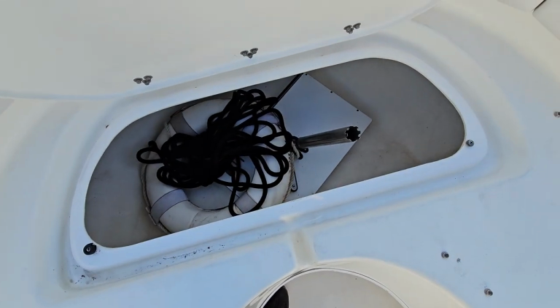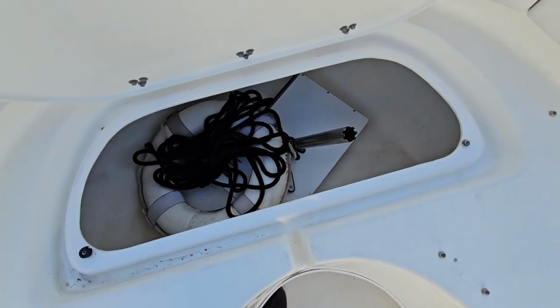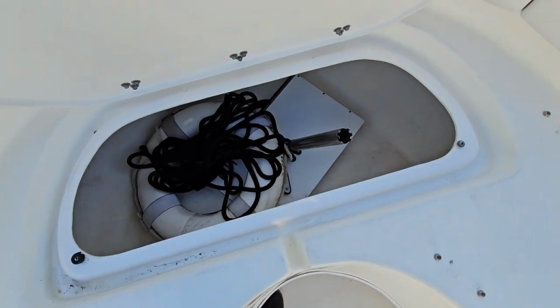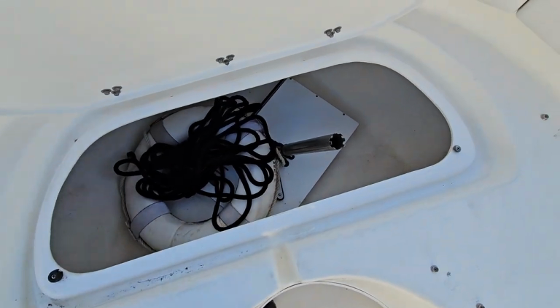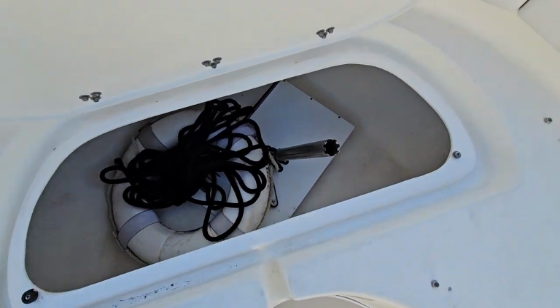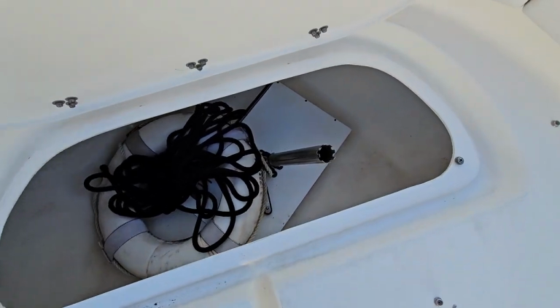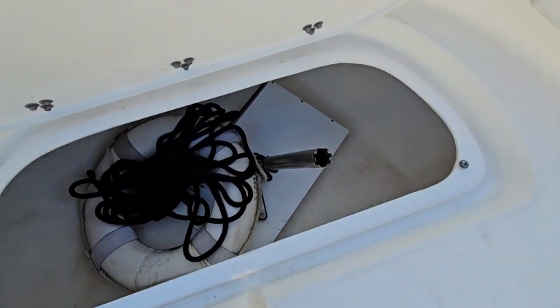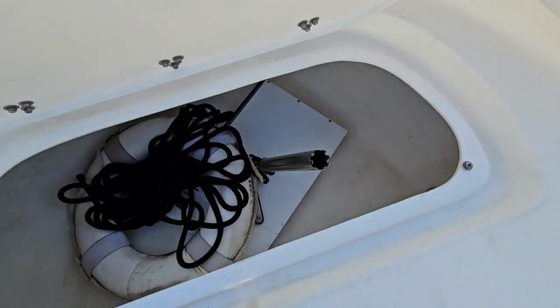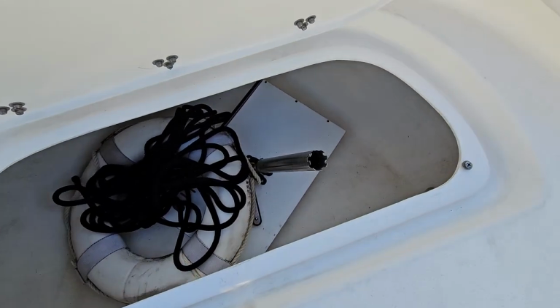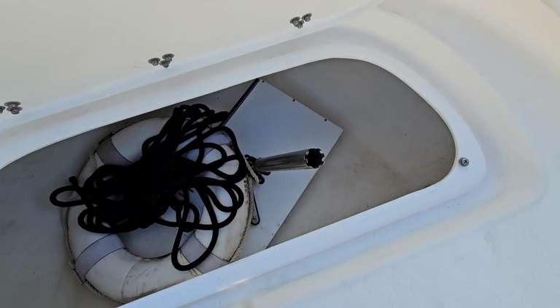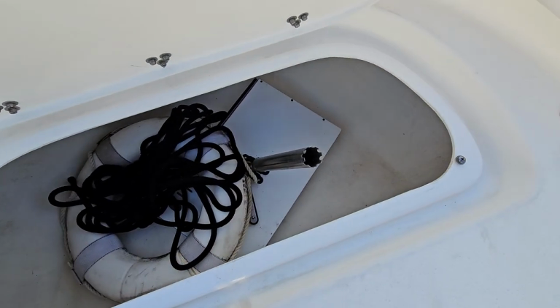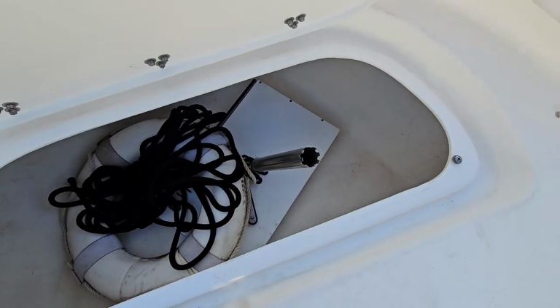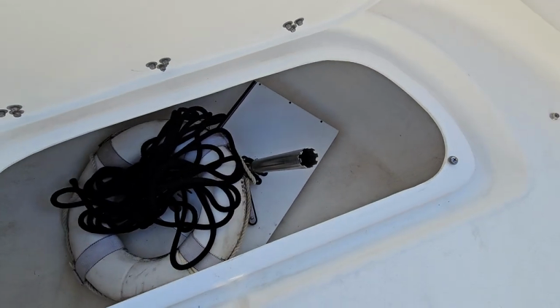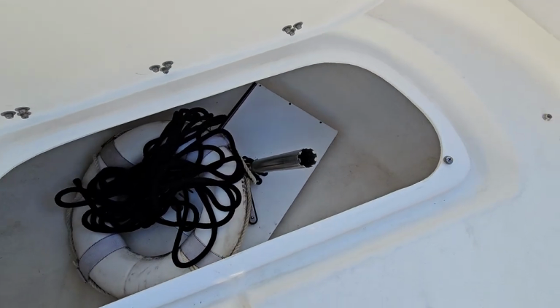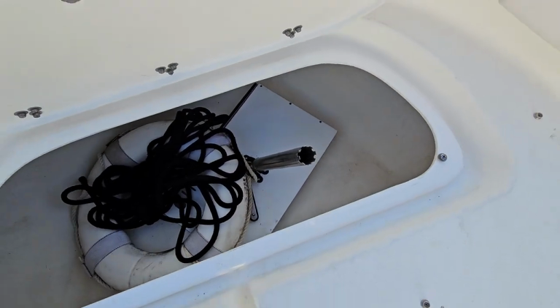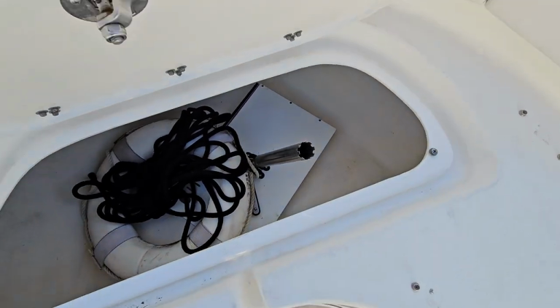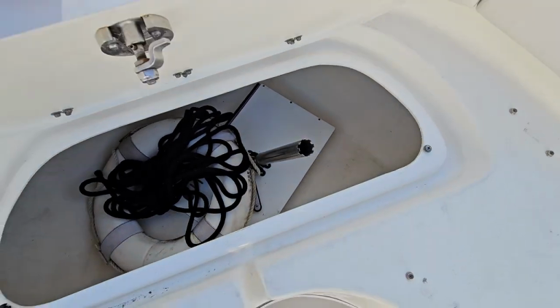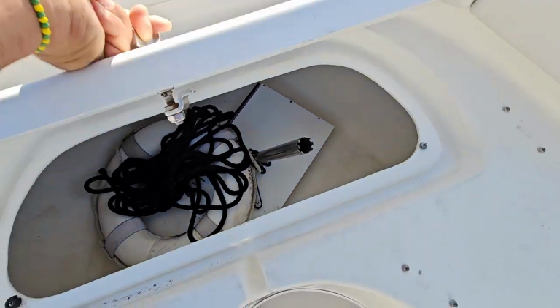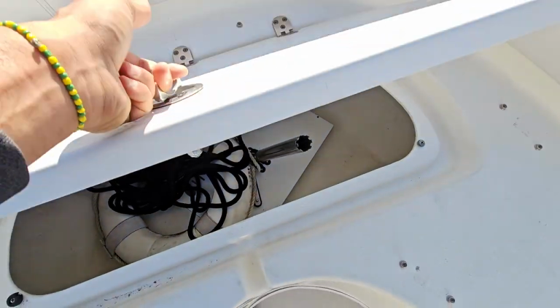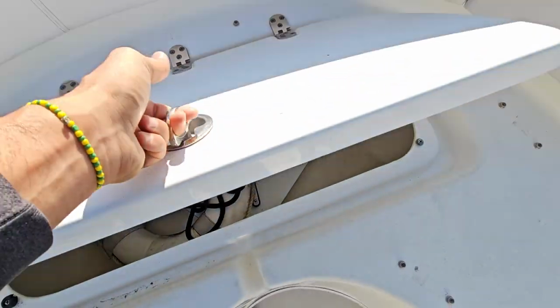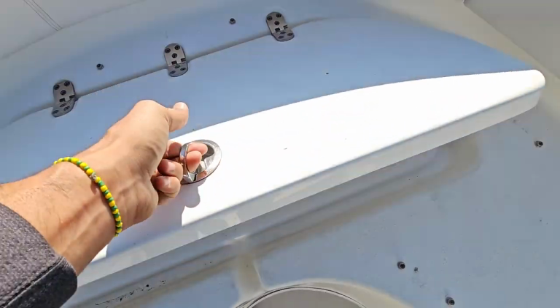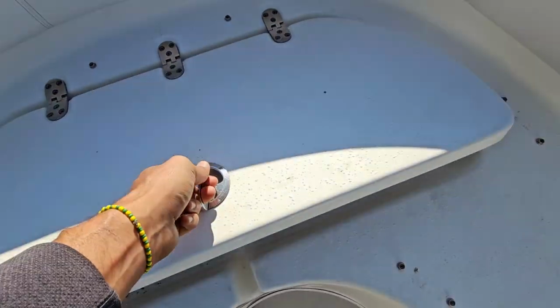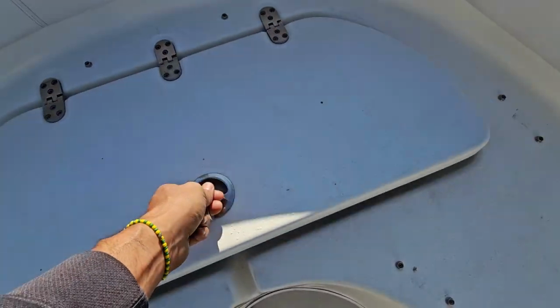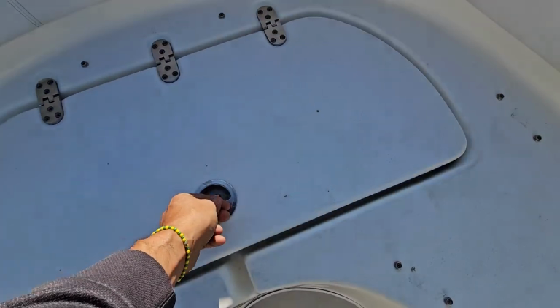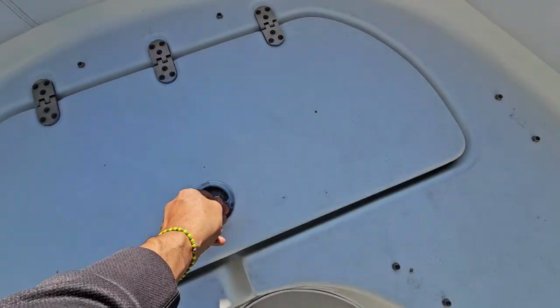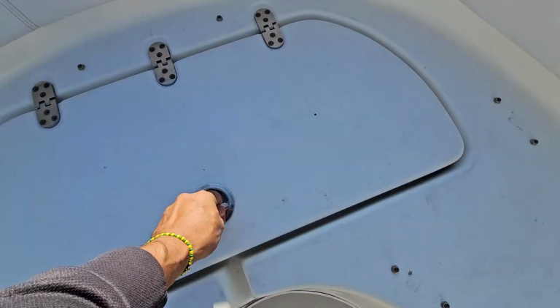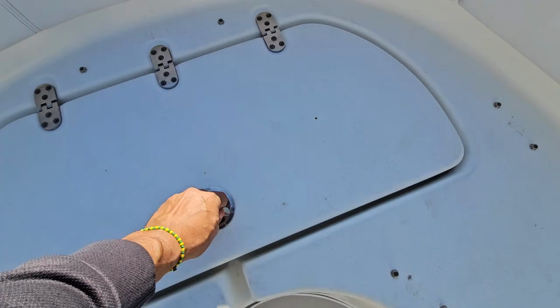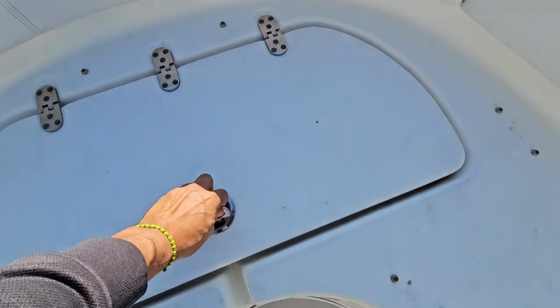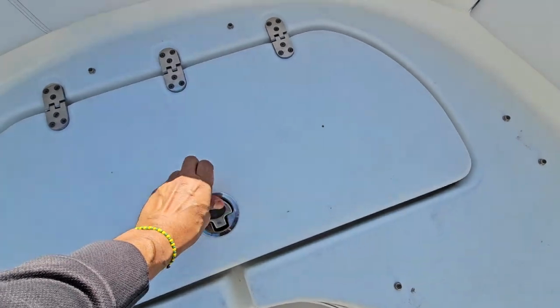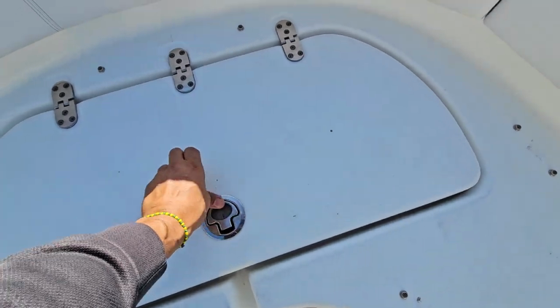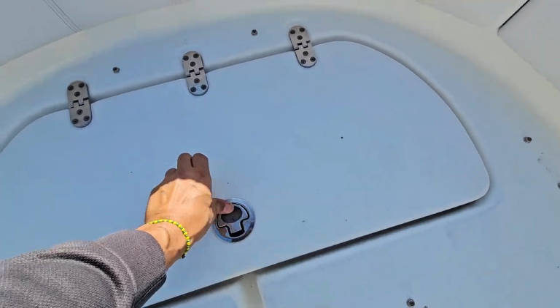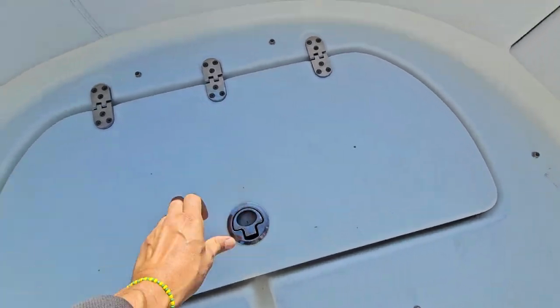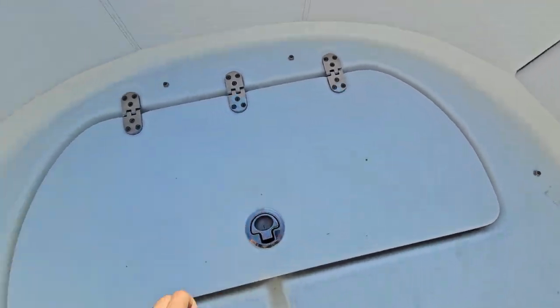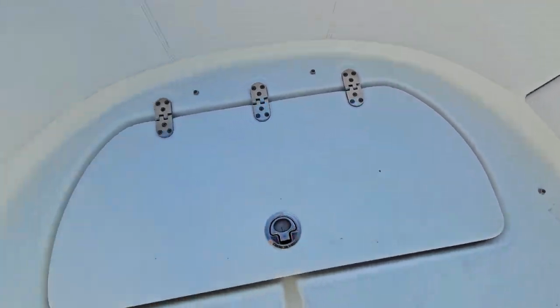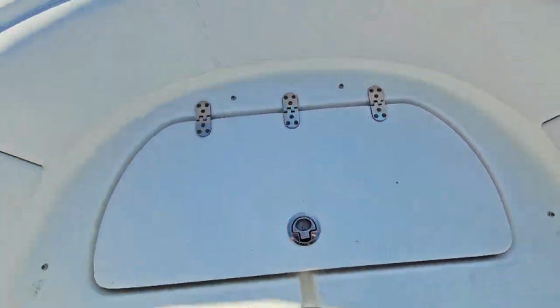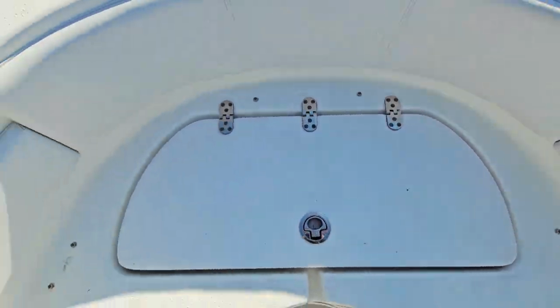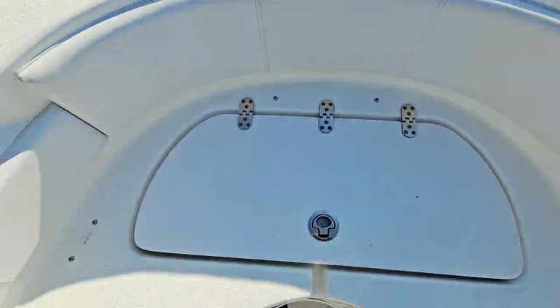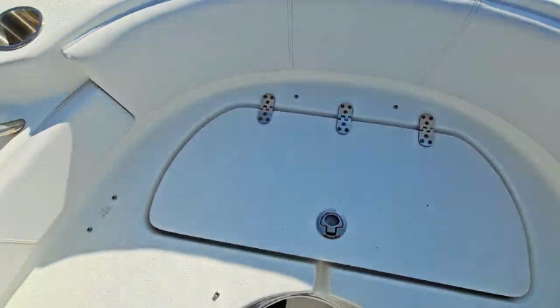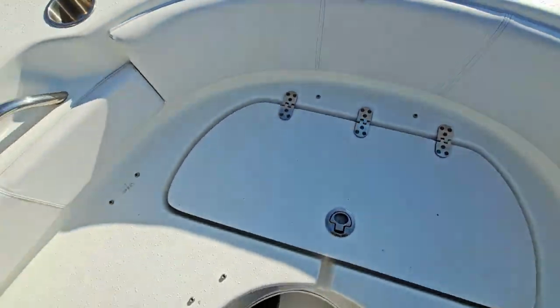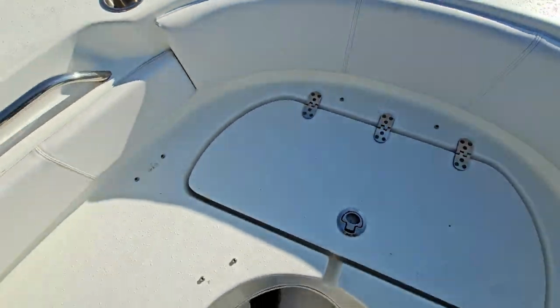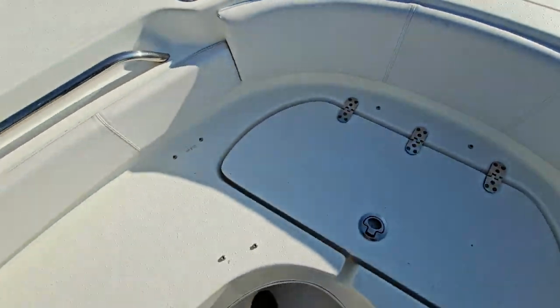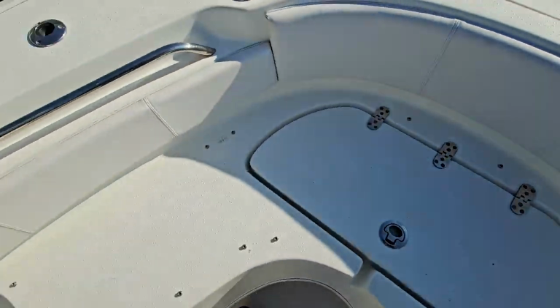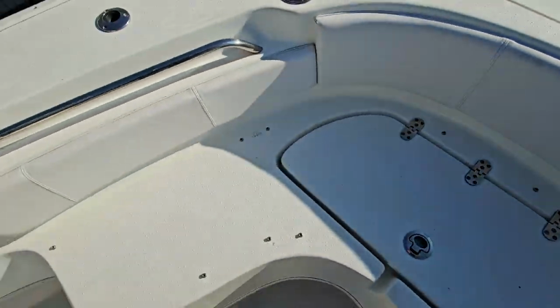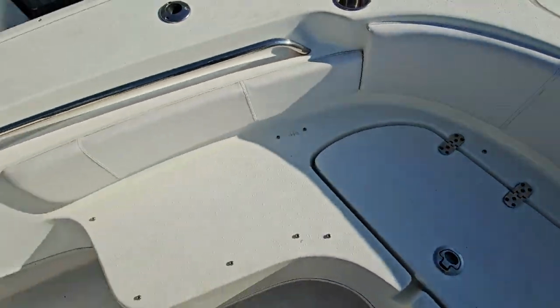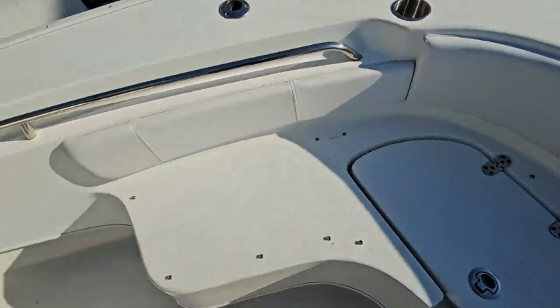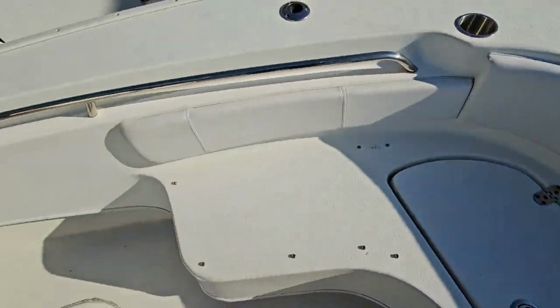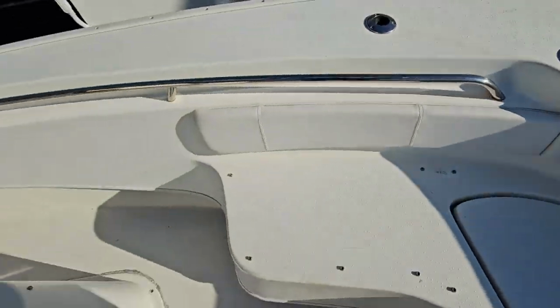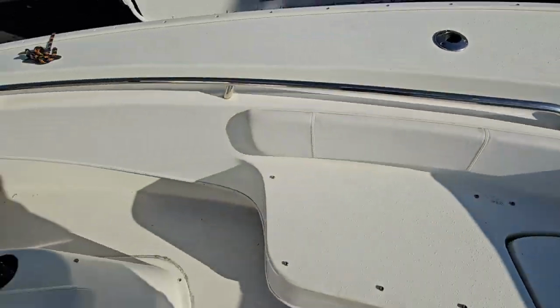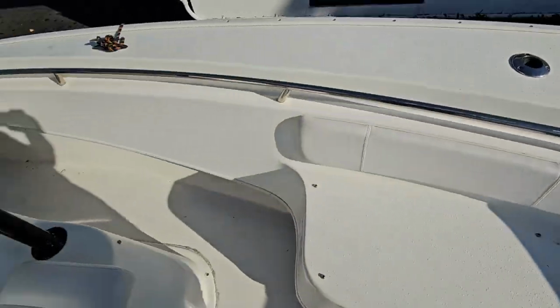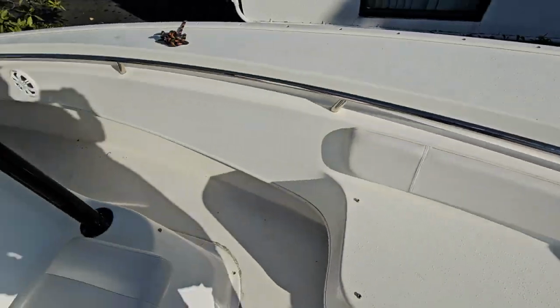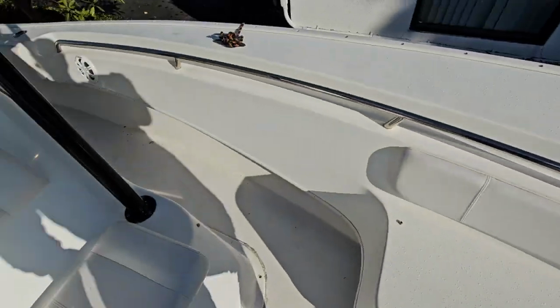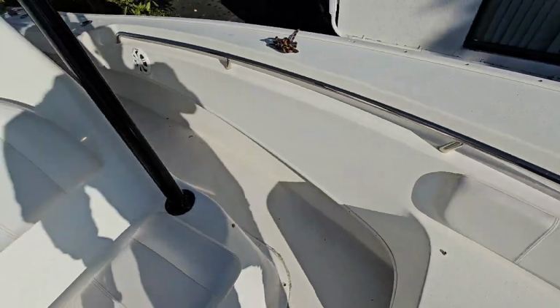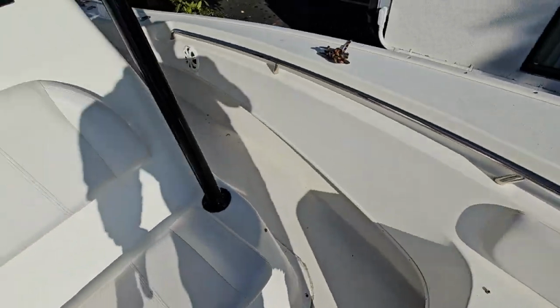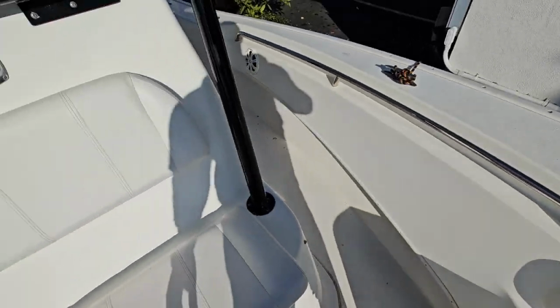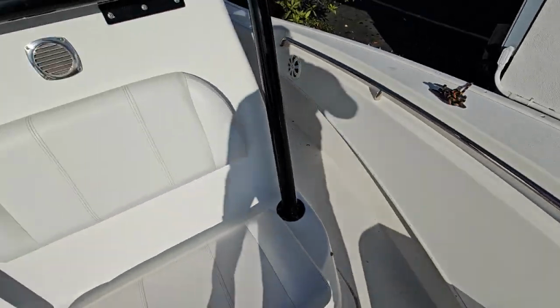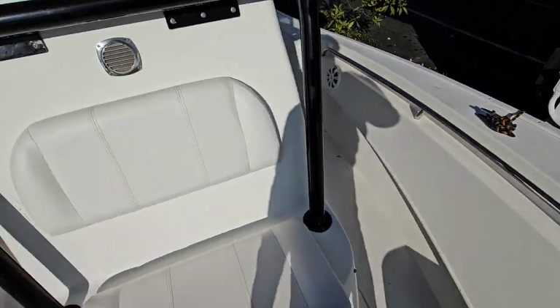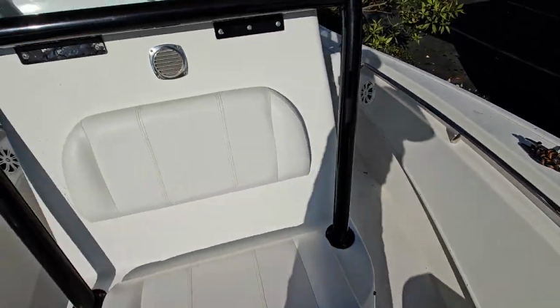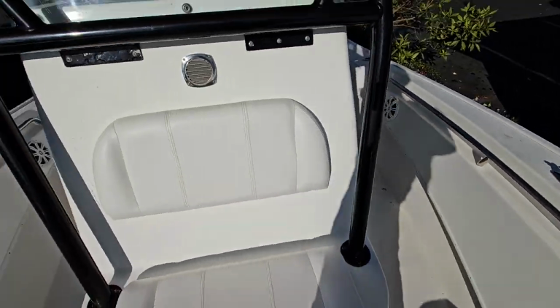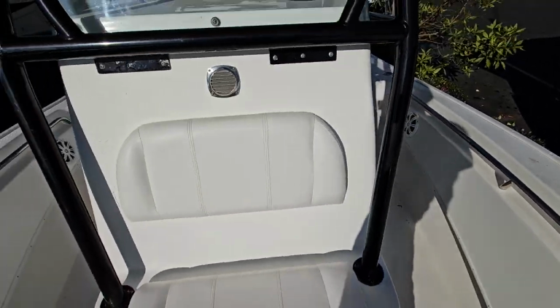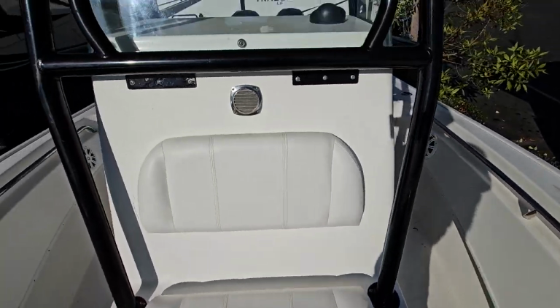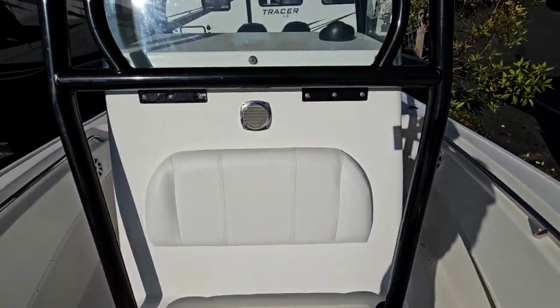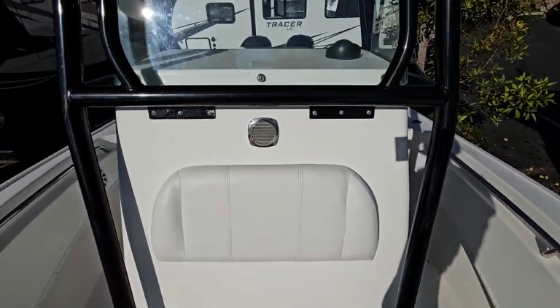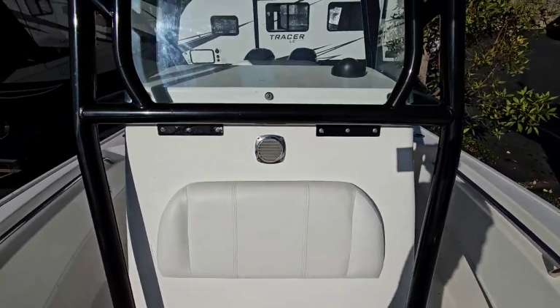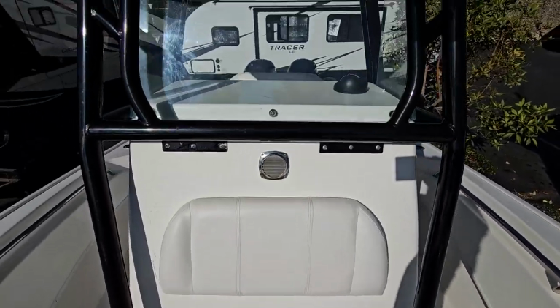There's a little table in there for you to cut up all your bait on the back as well.